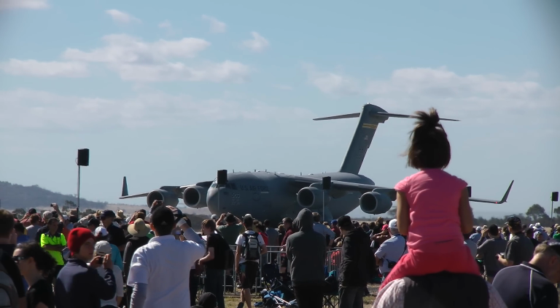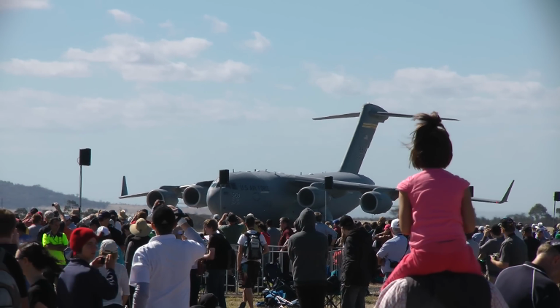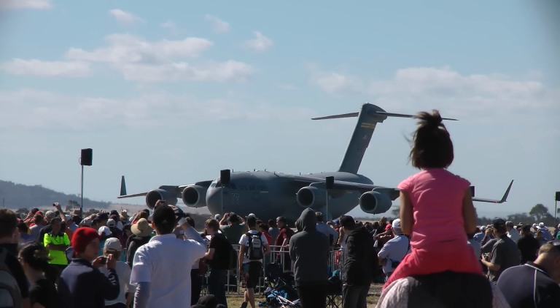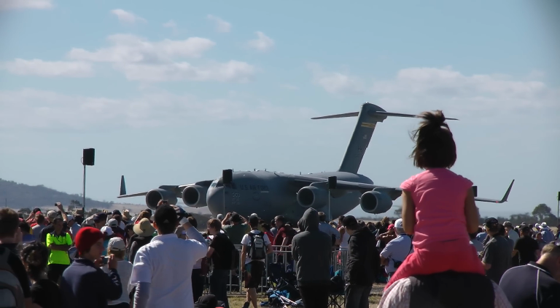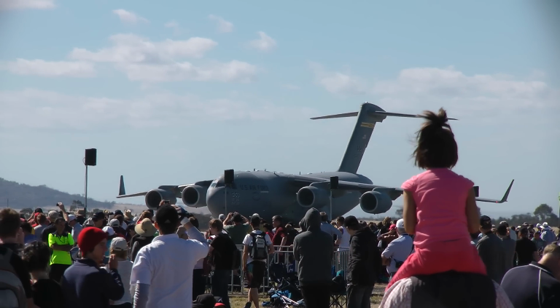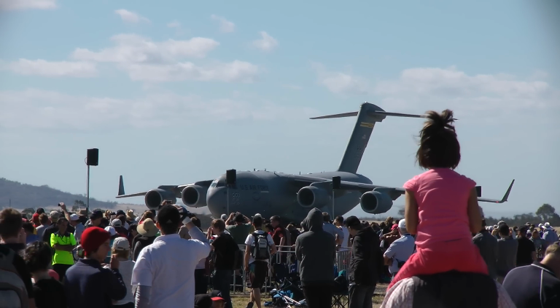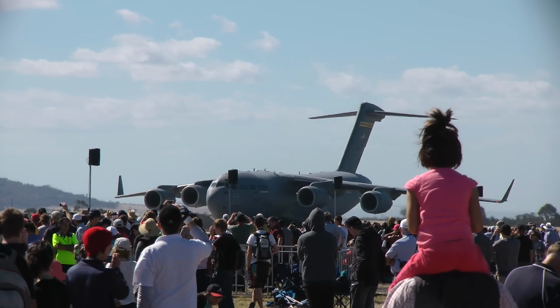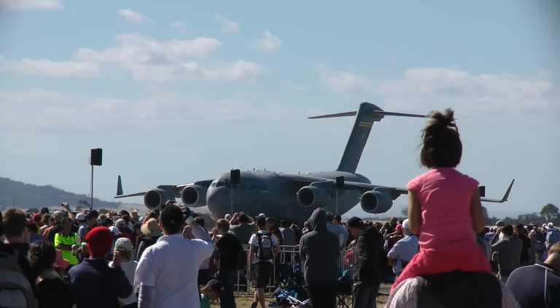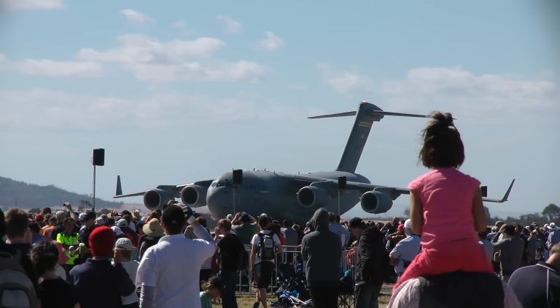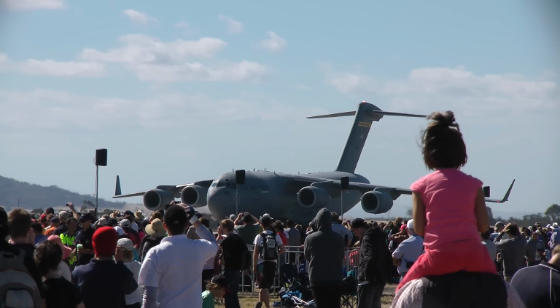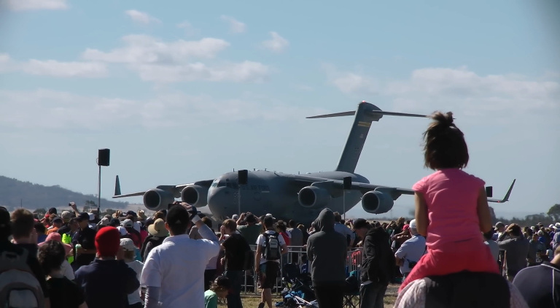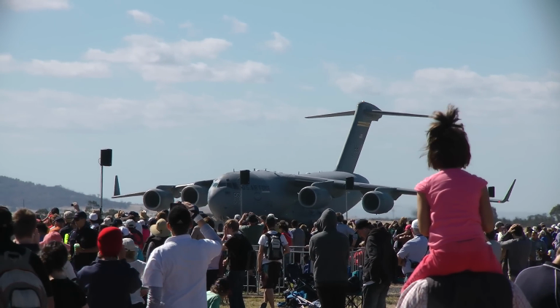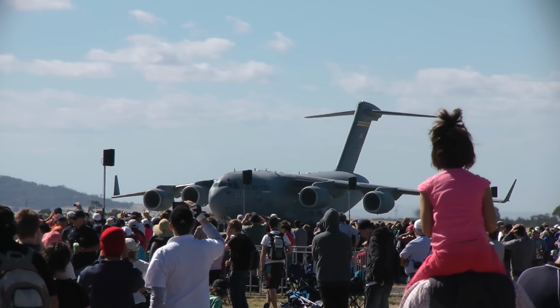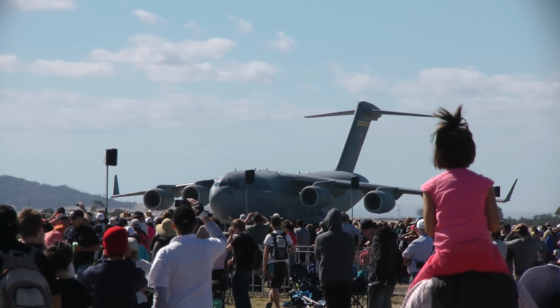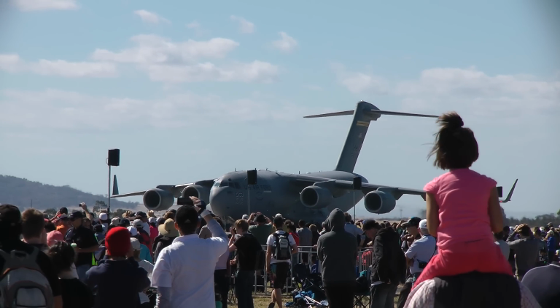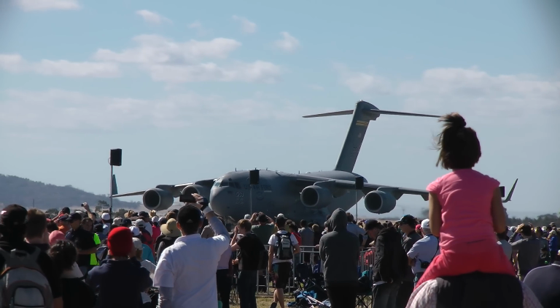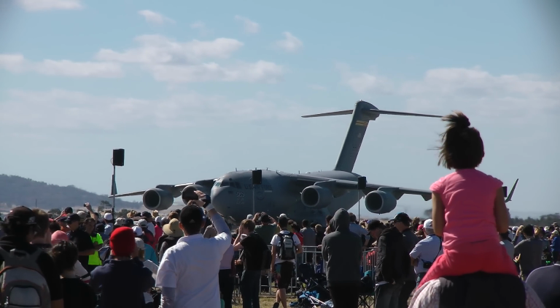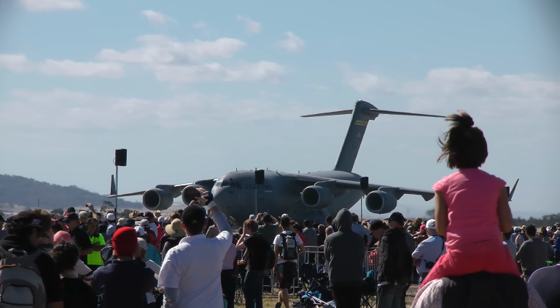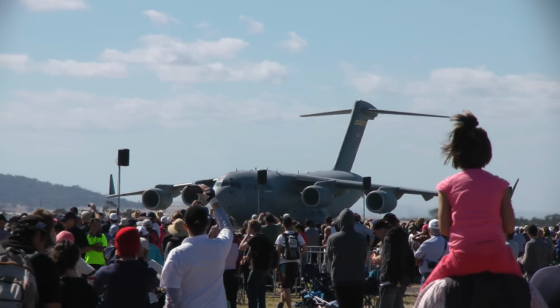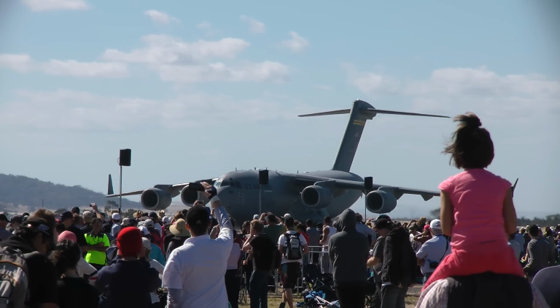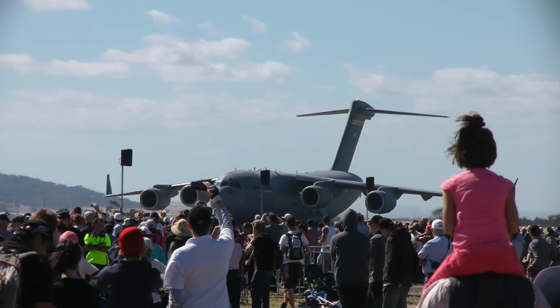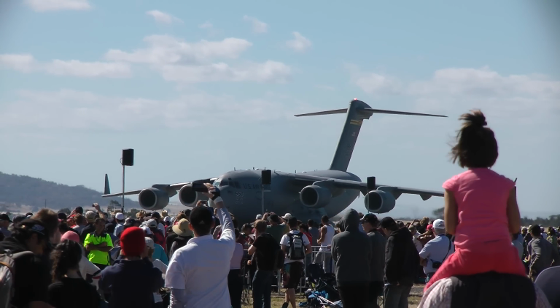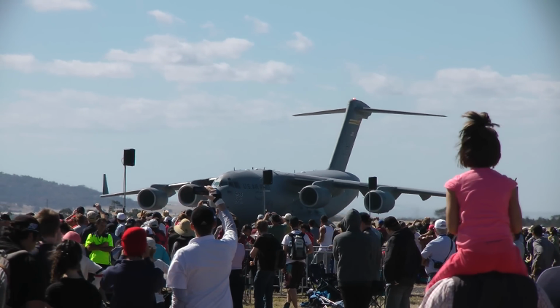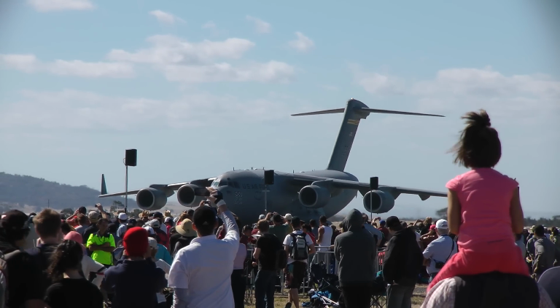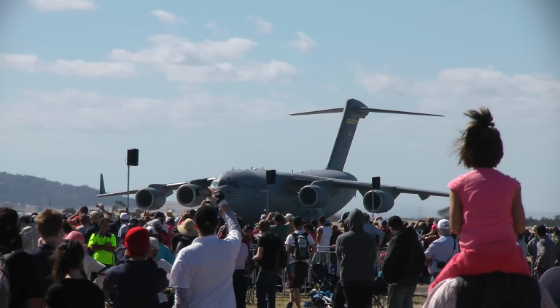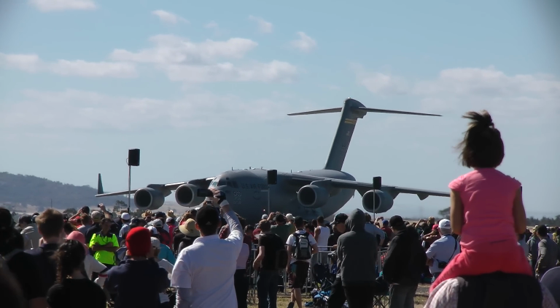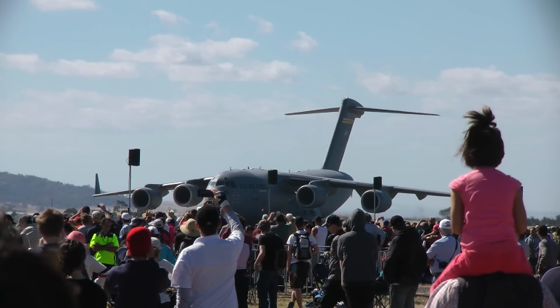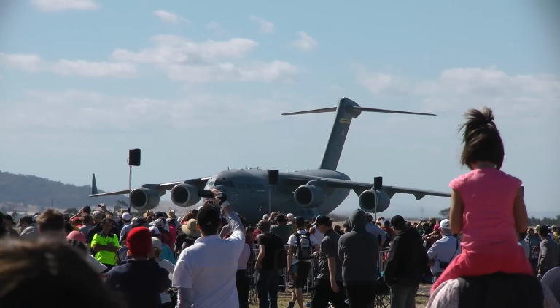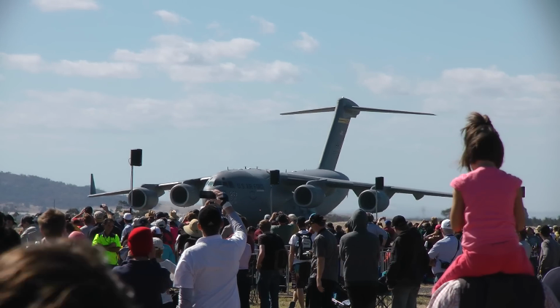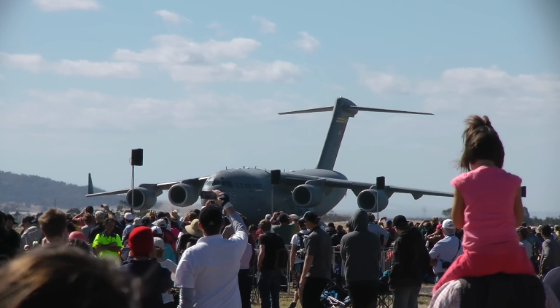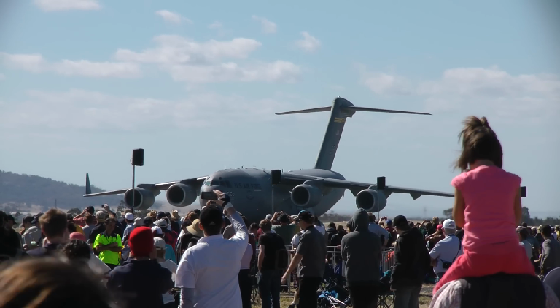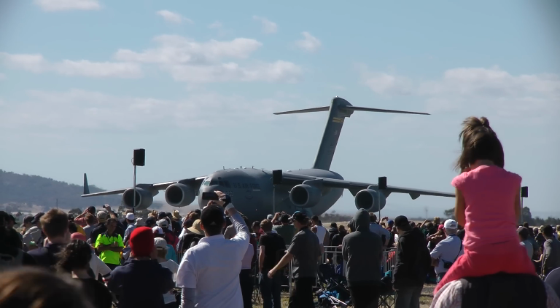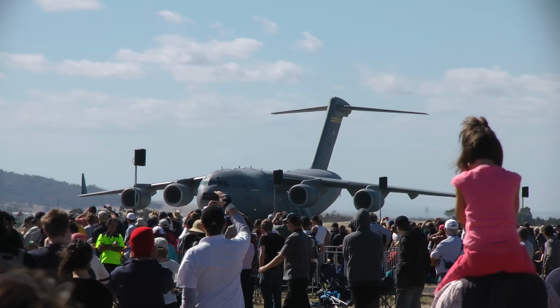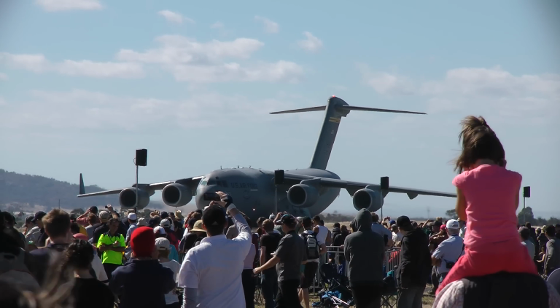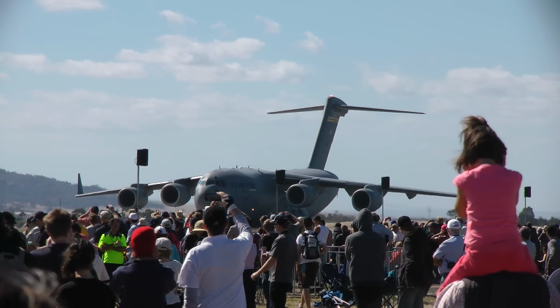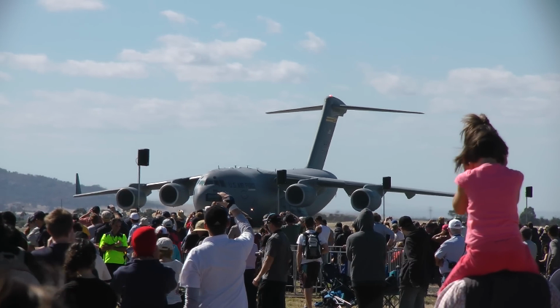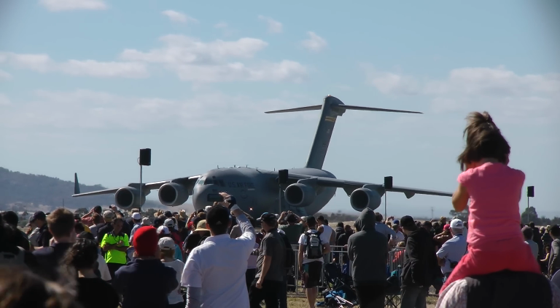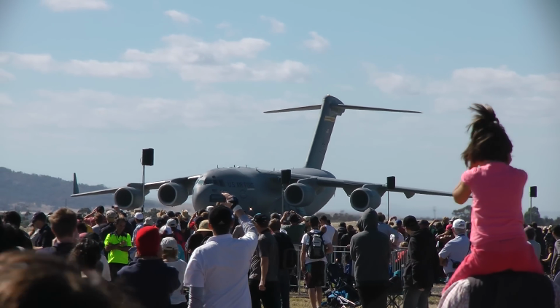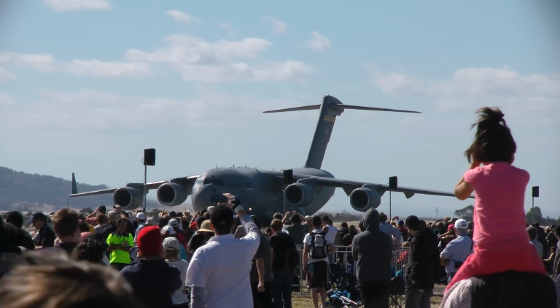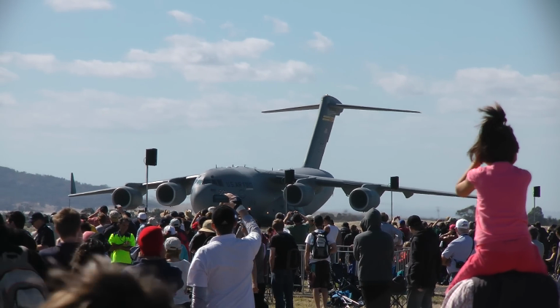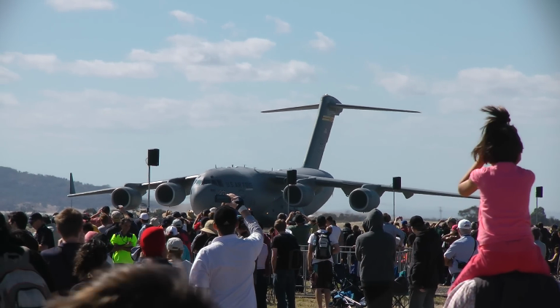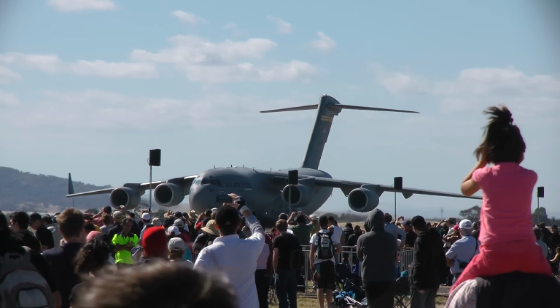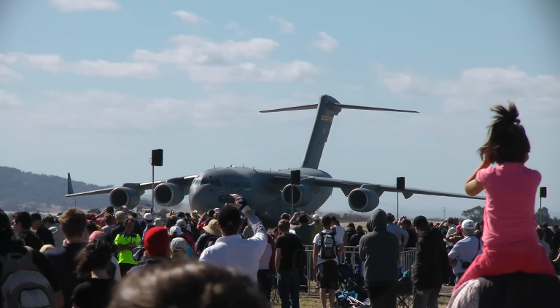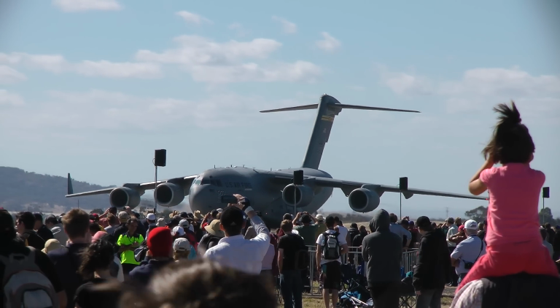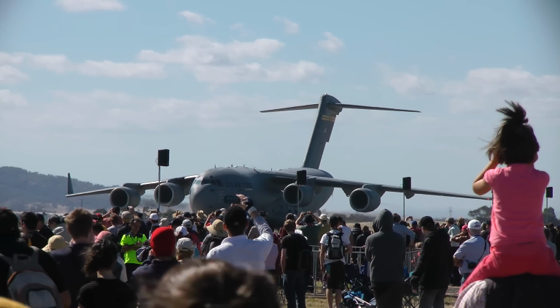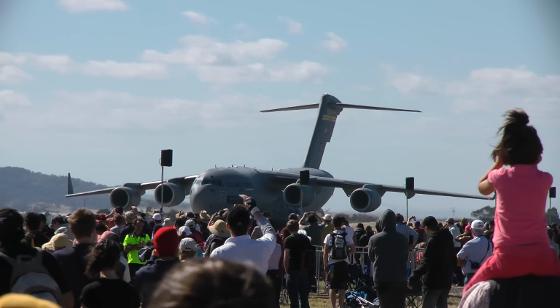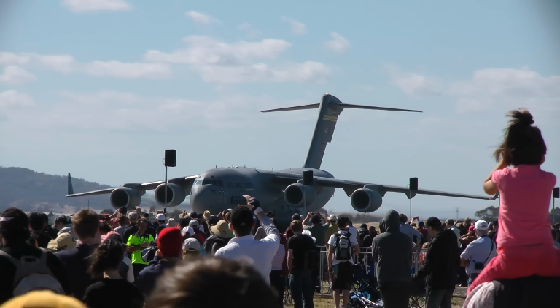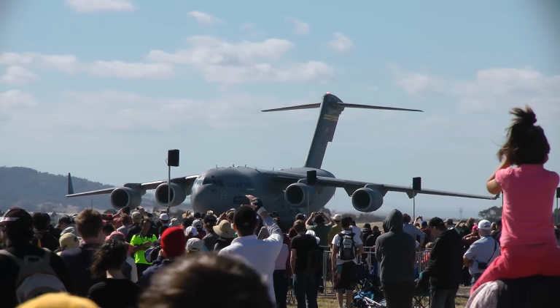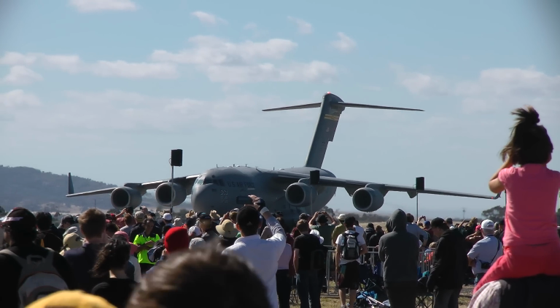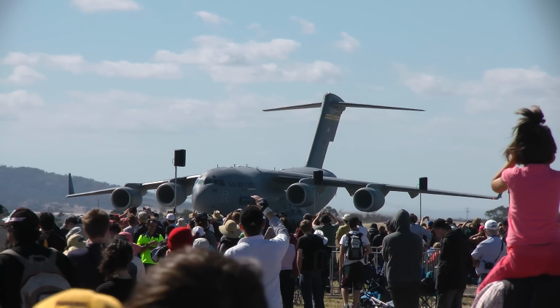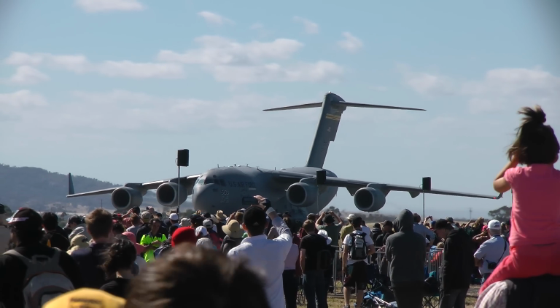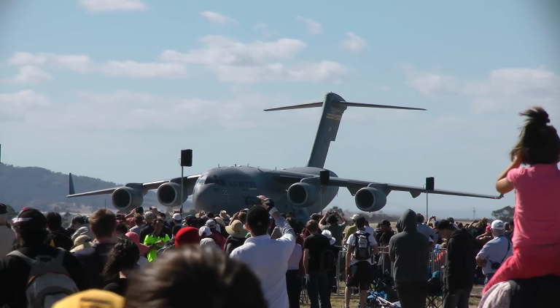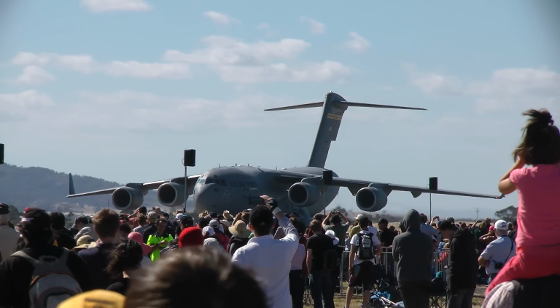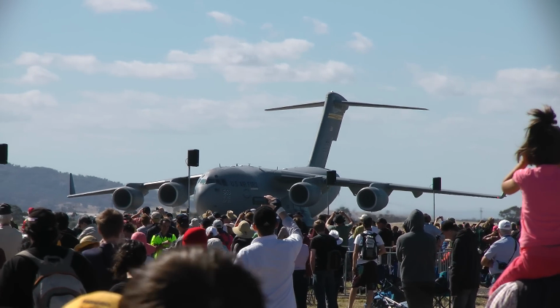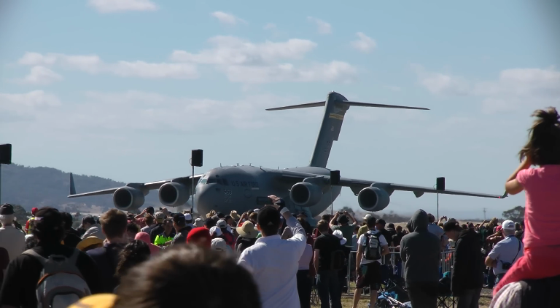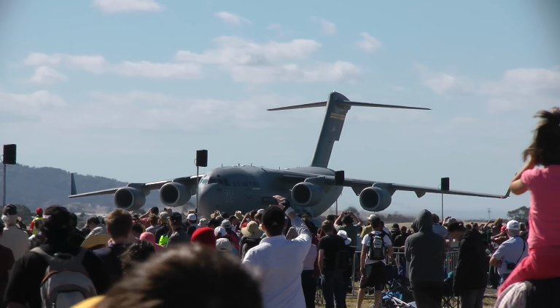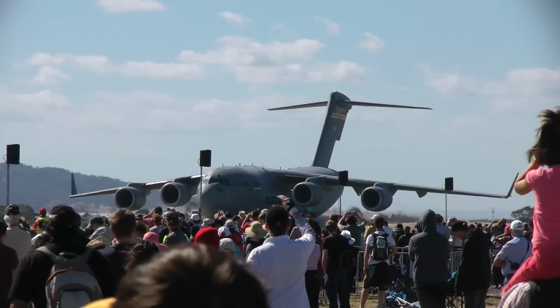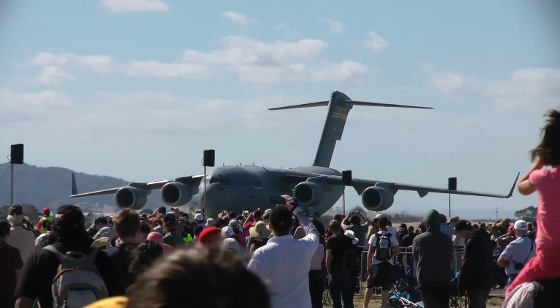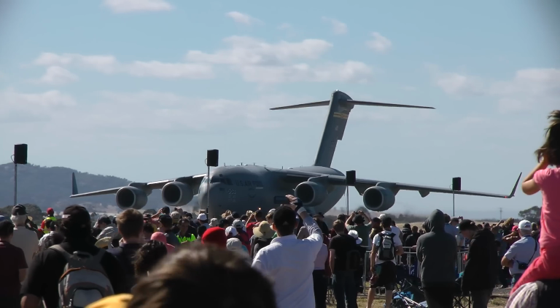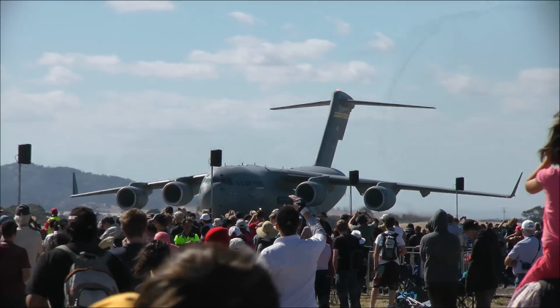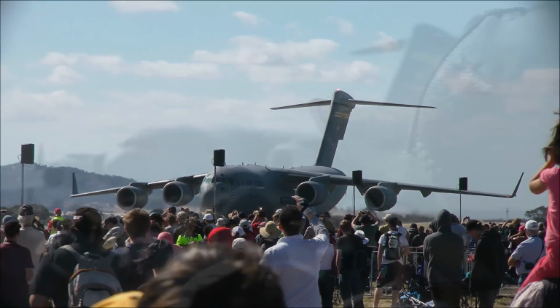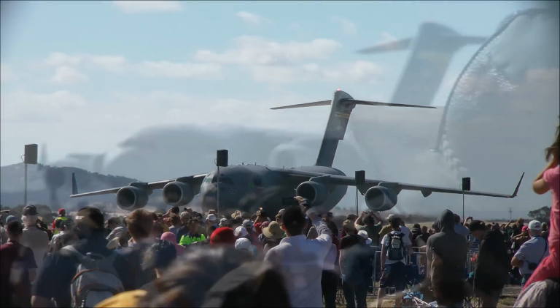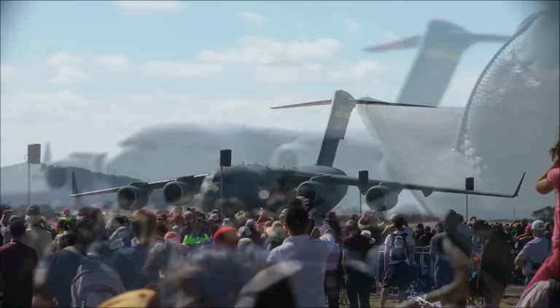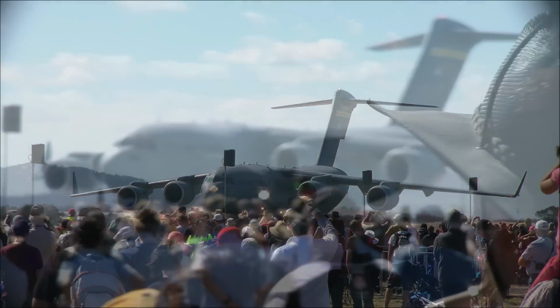All right, Peter, we've got the mighty C-17 on the load, just clear the take-off between me and the commentary position.